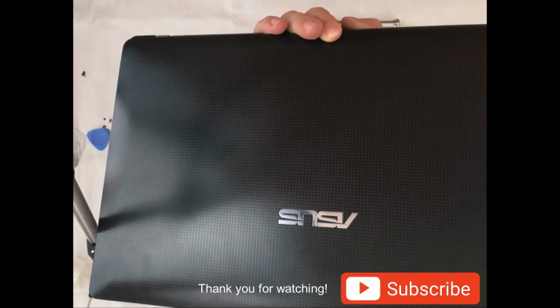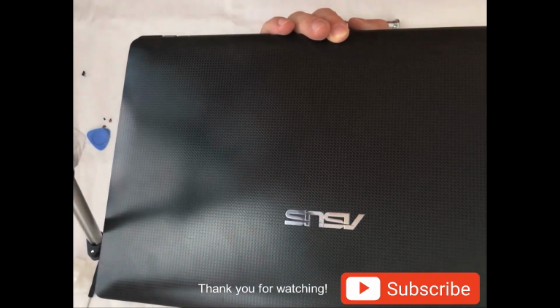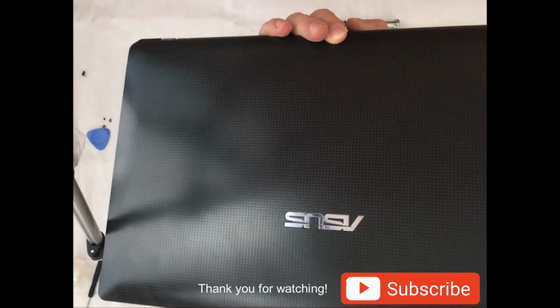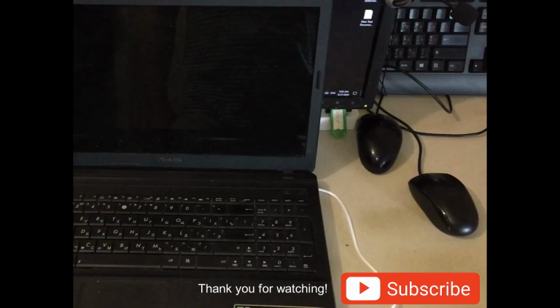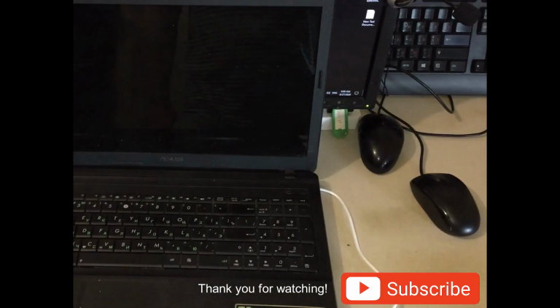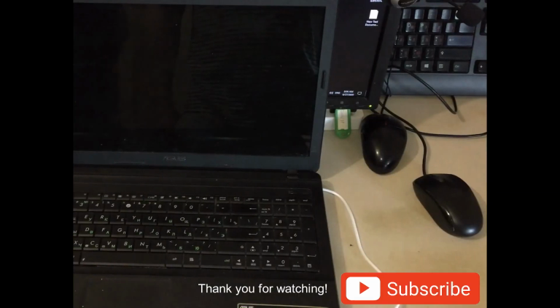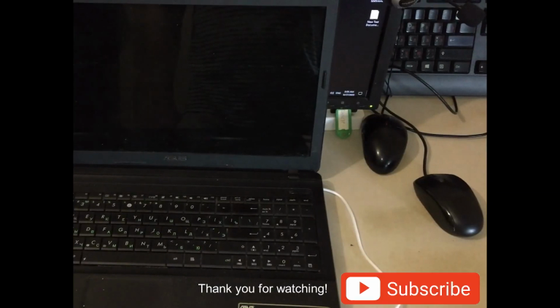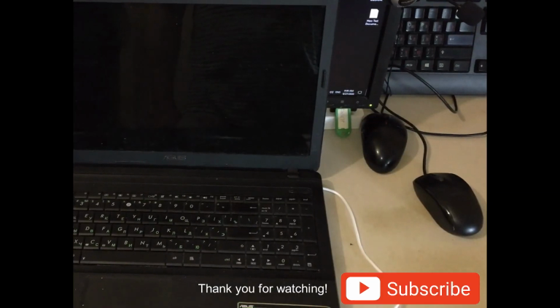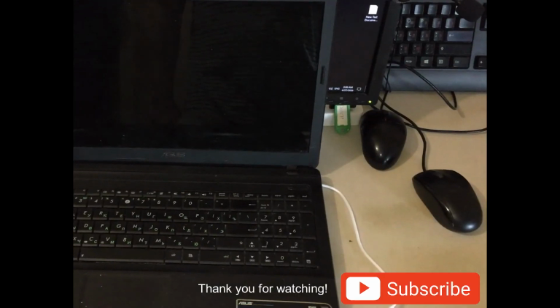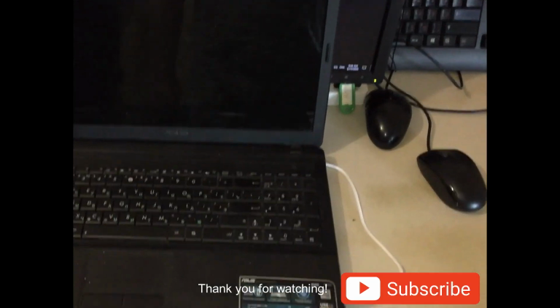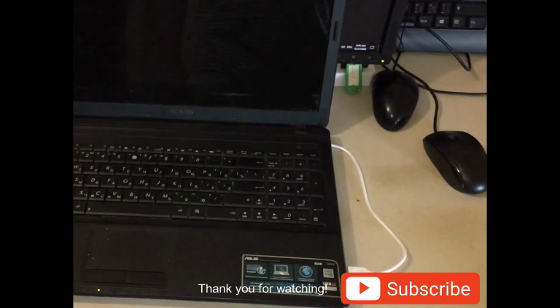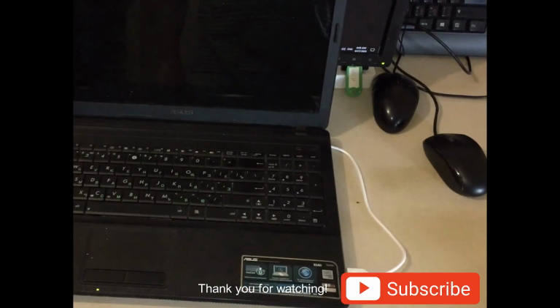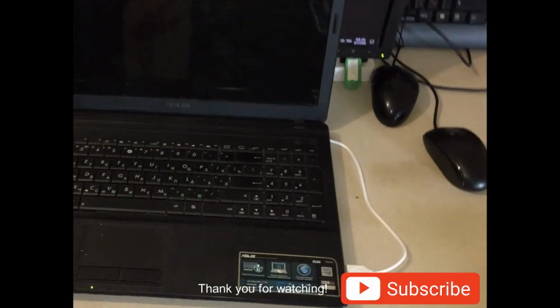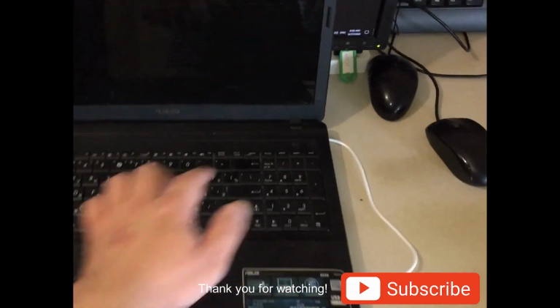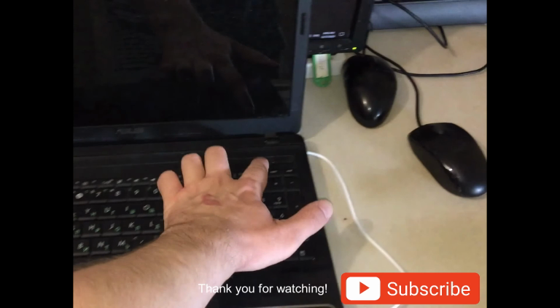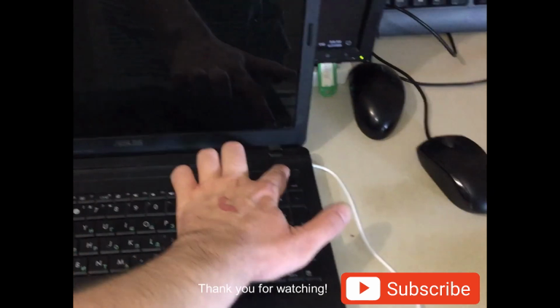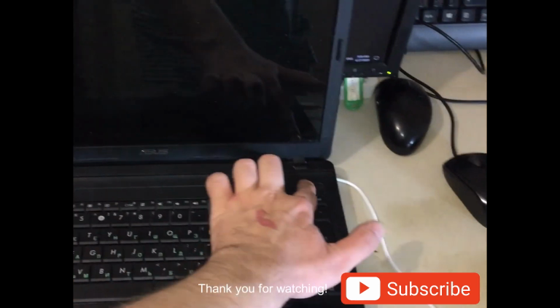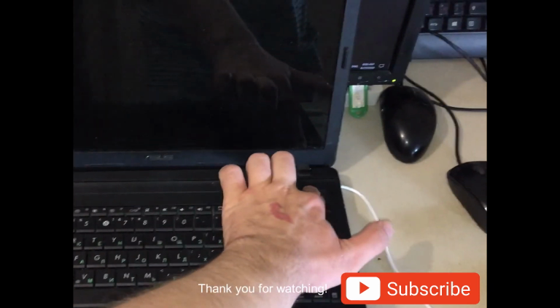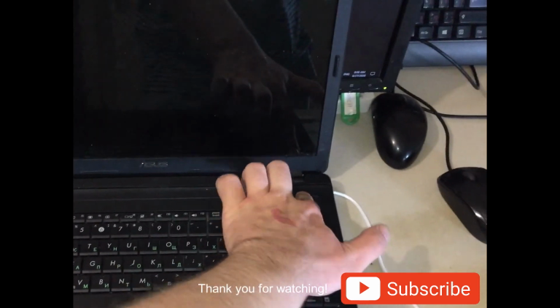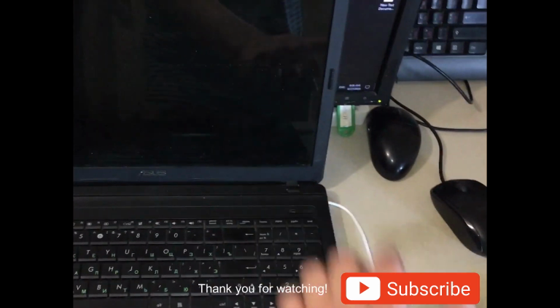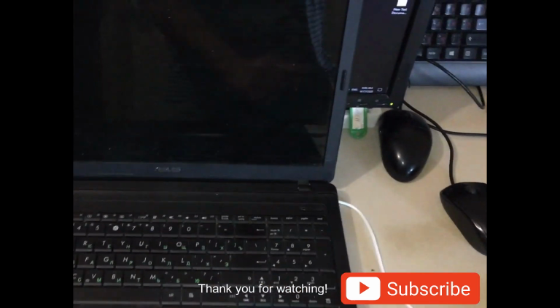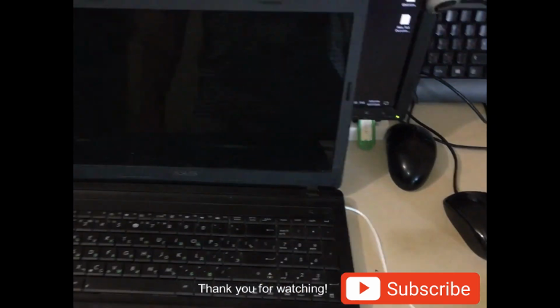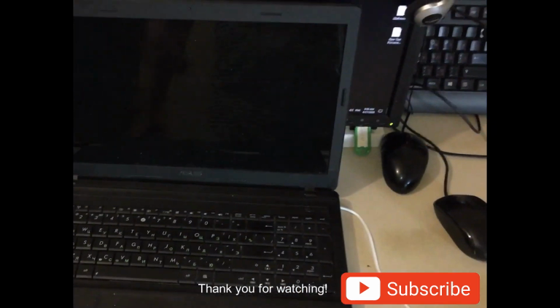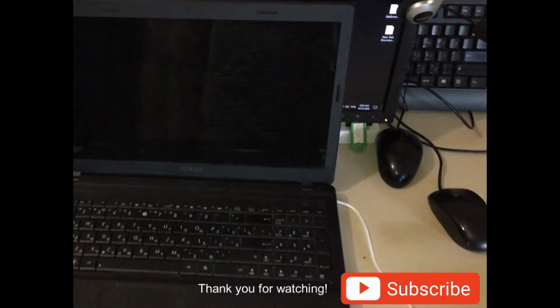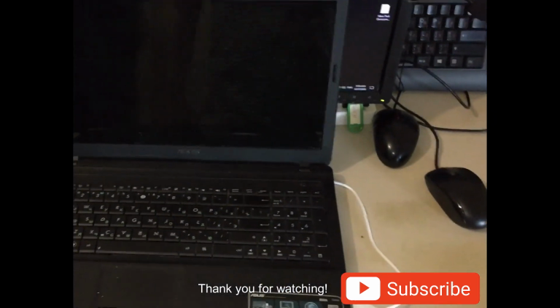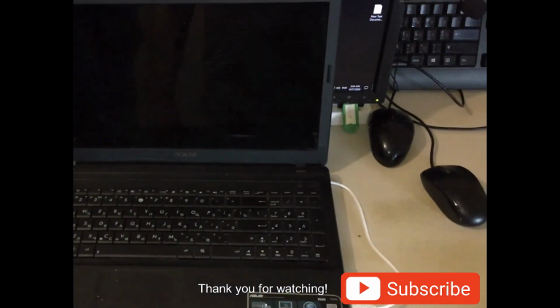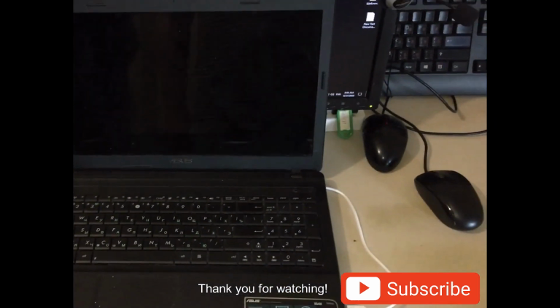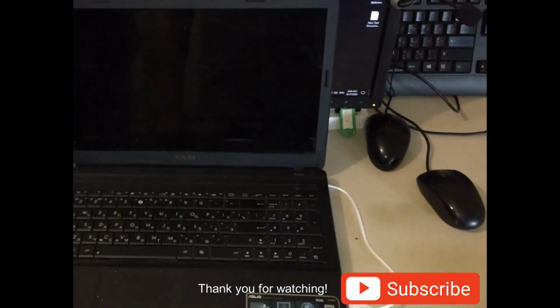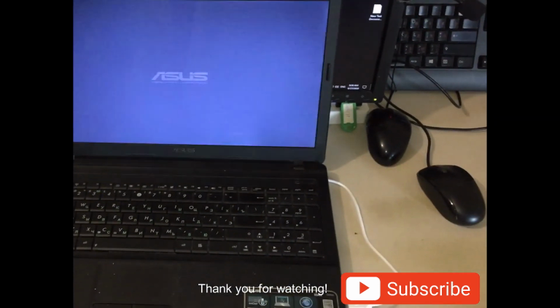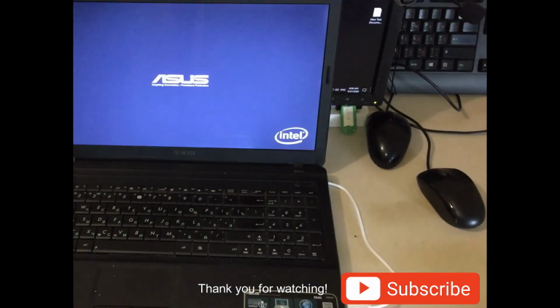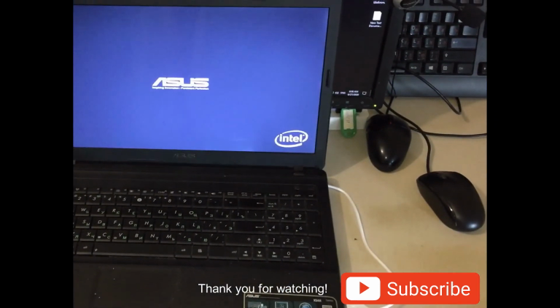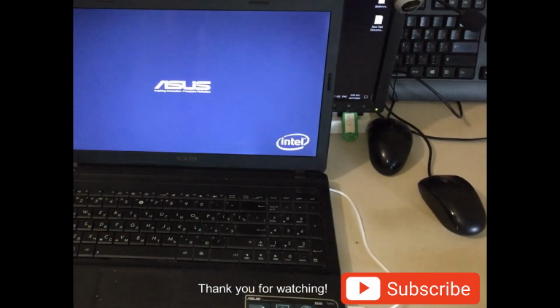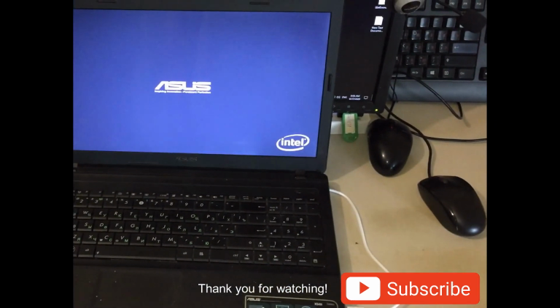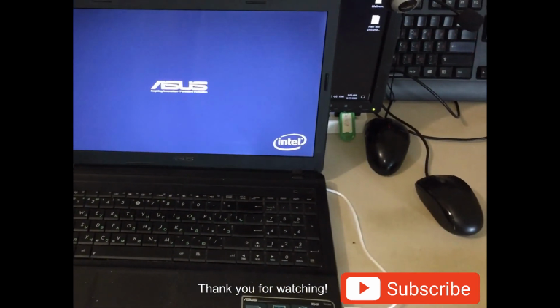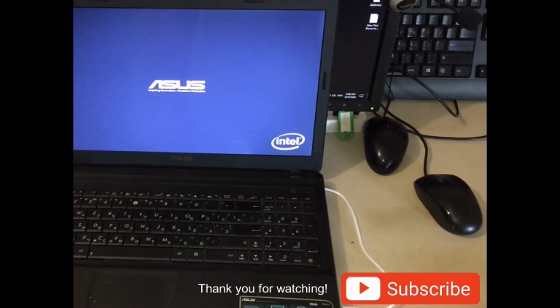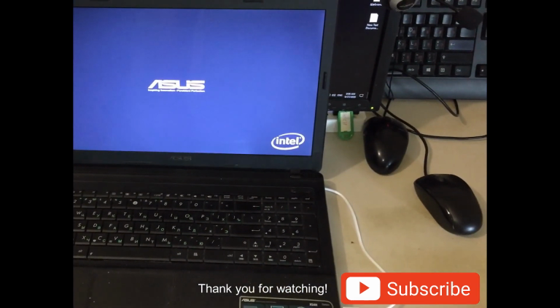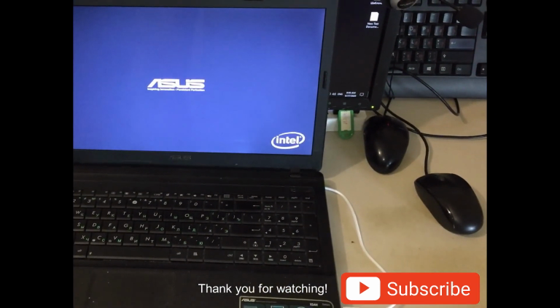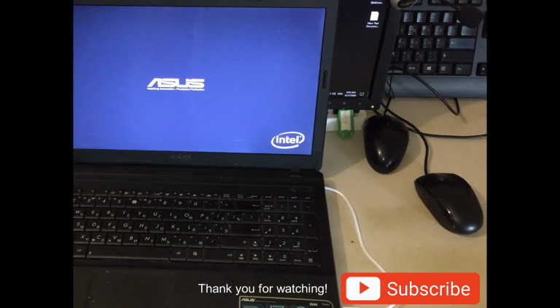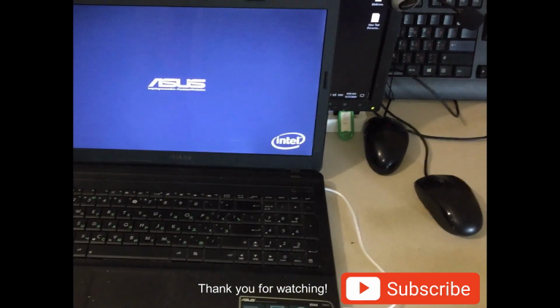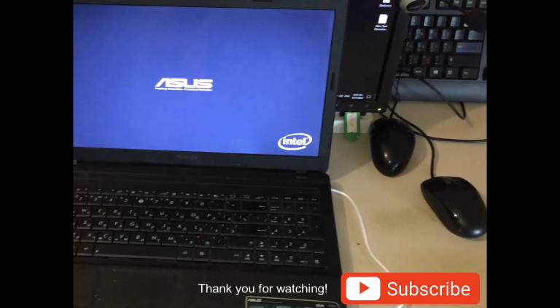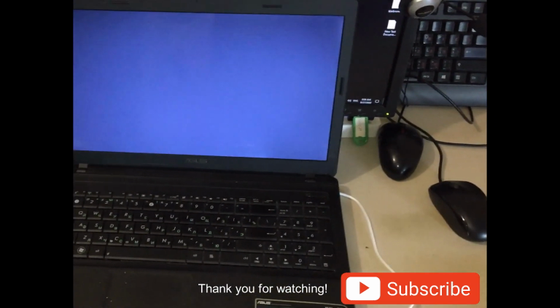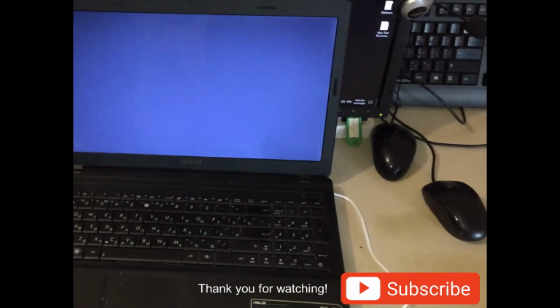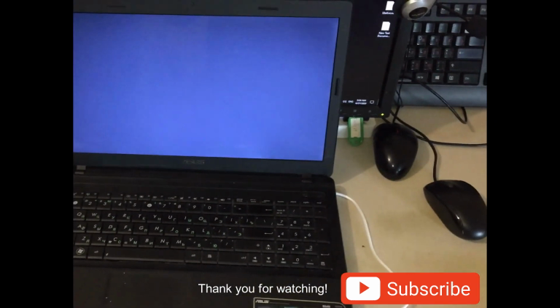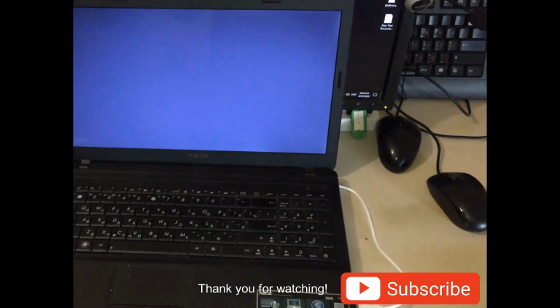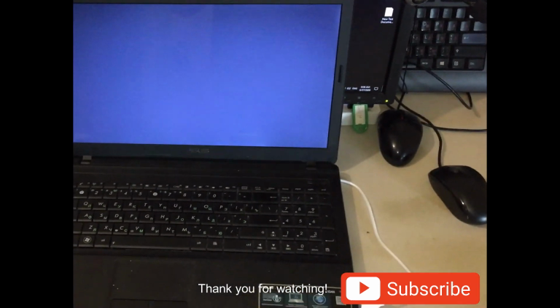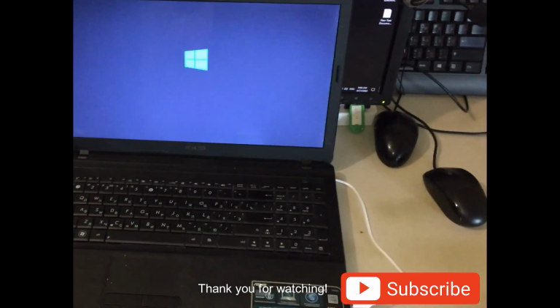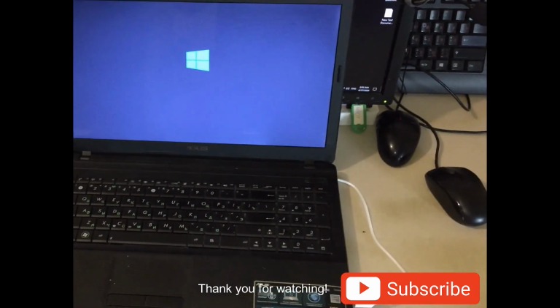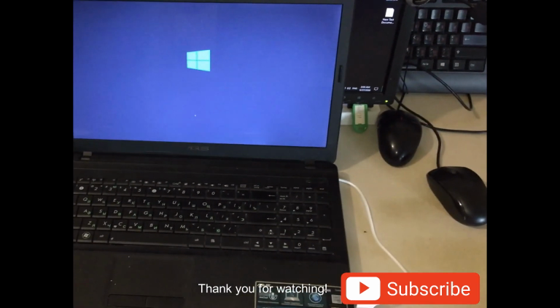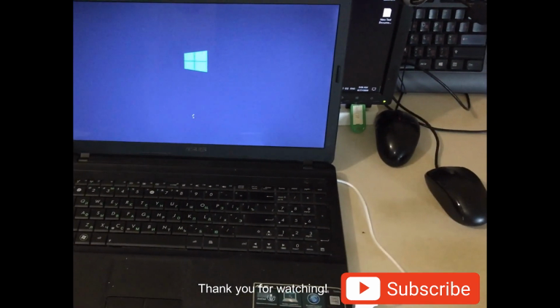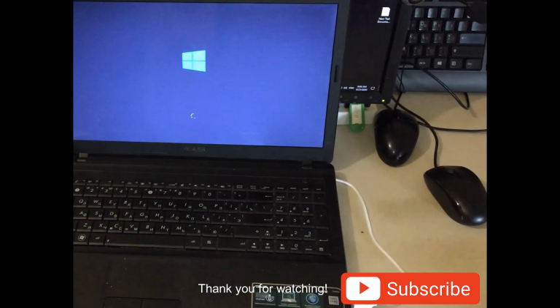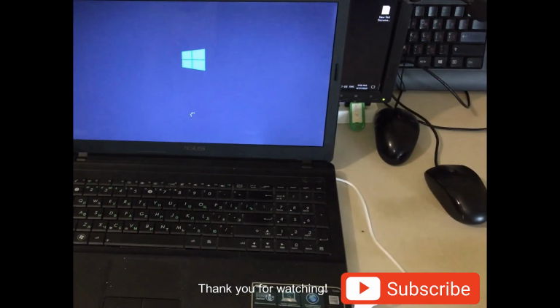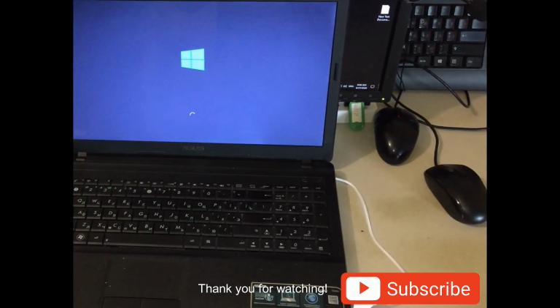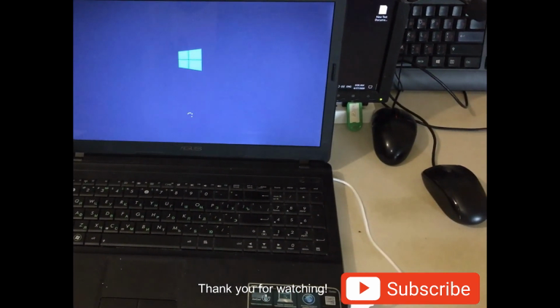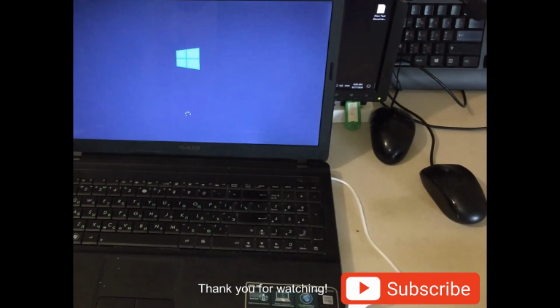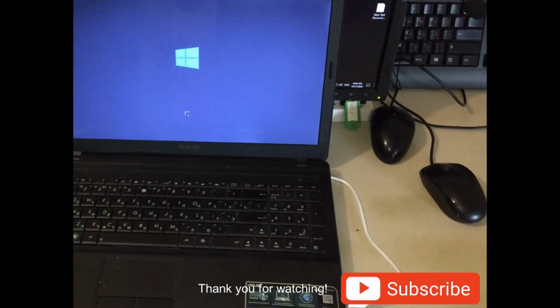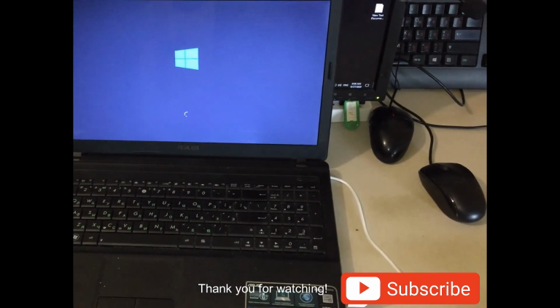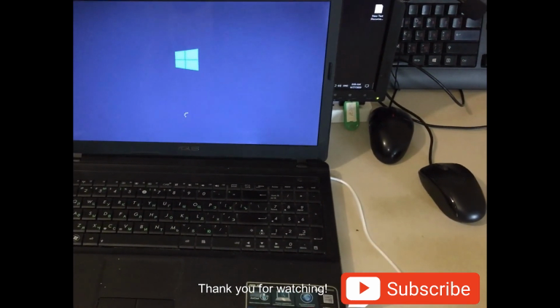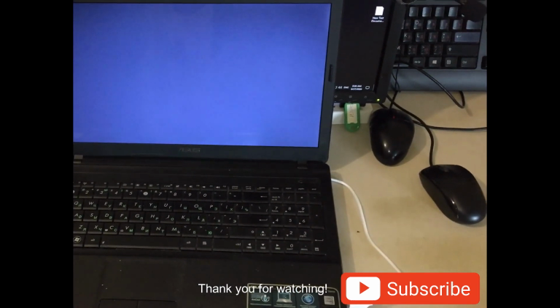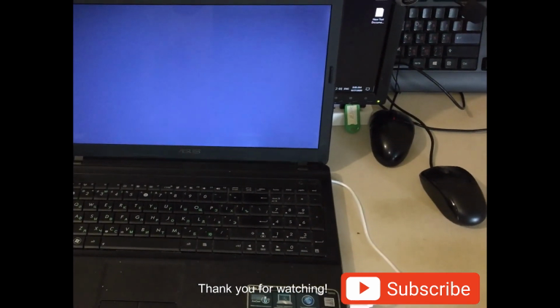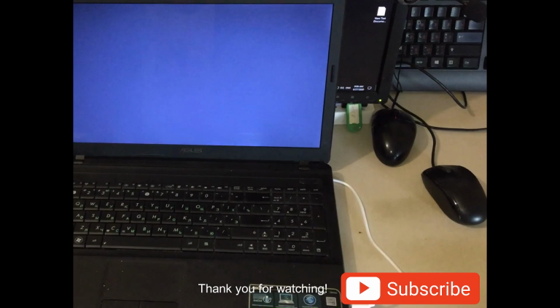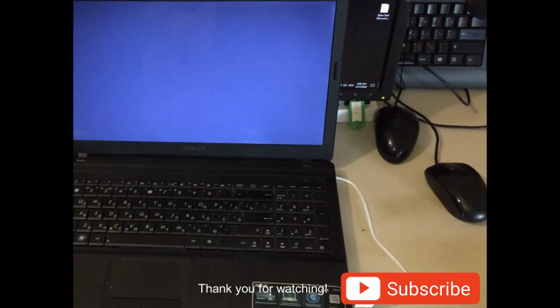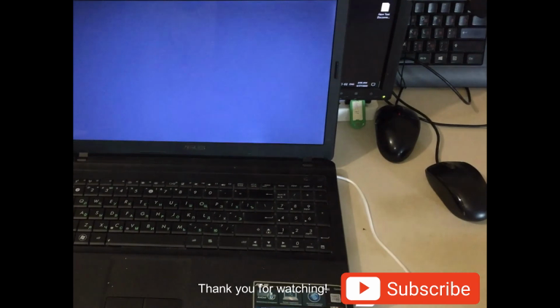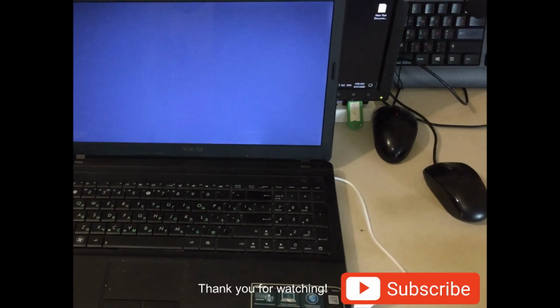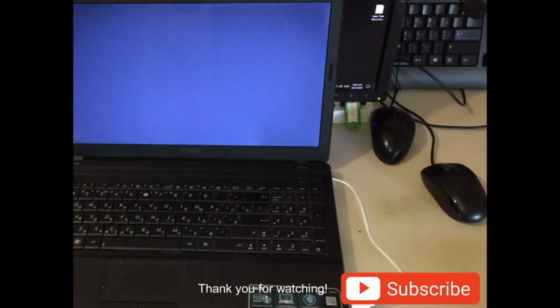Thank you for watching this video and please subscribe to the channel. See you next time. Goodbye.